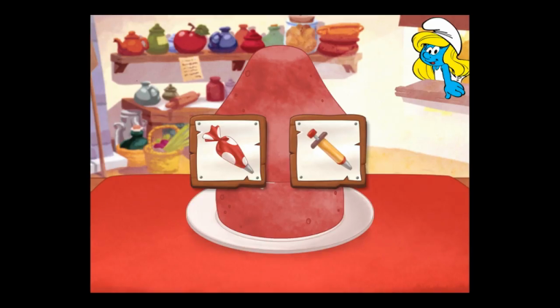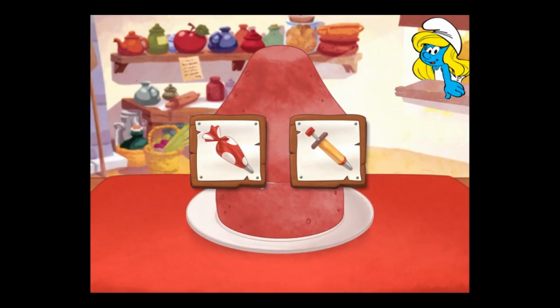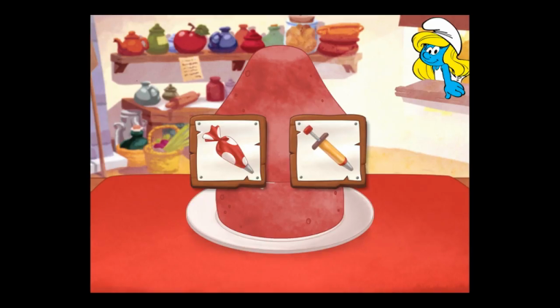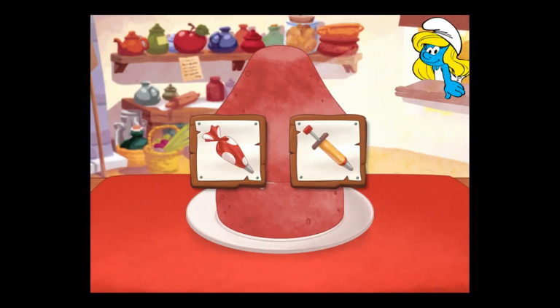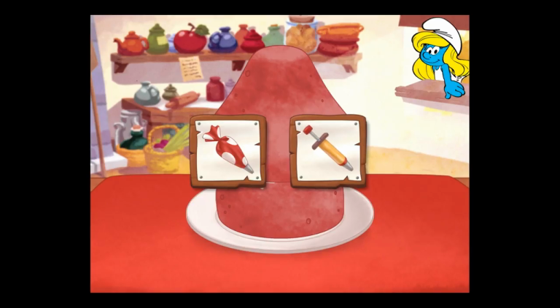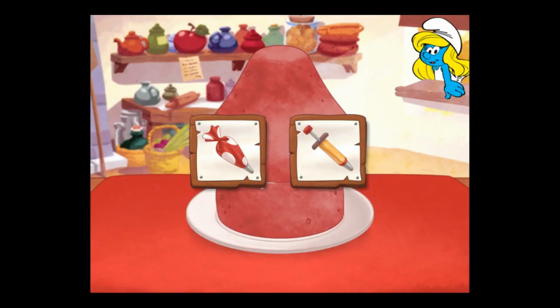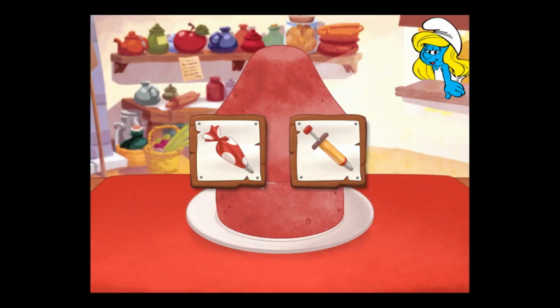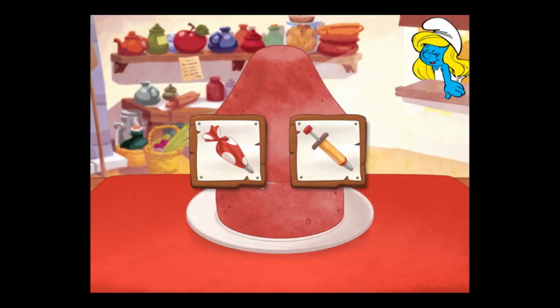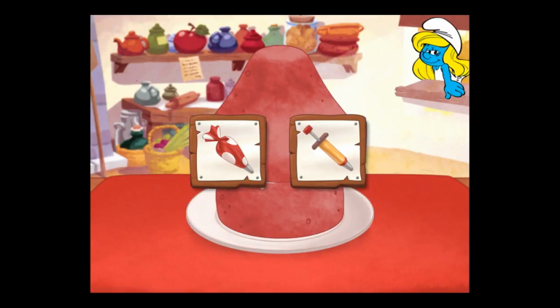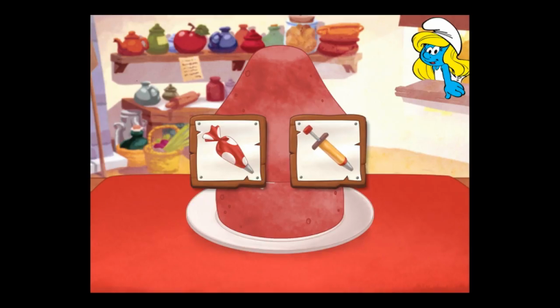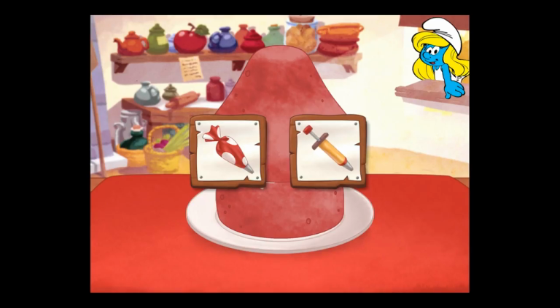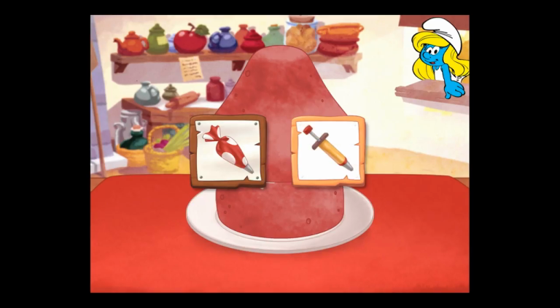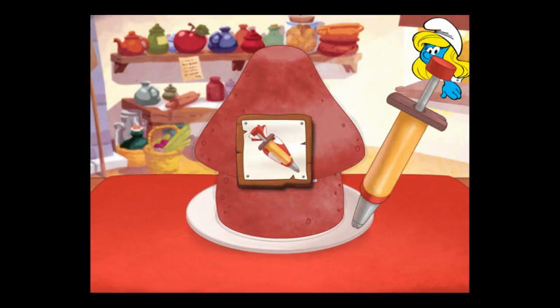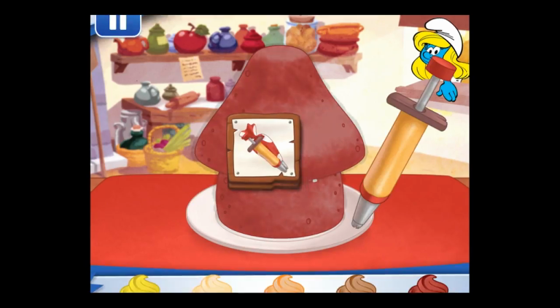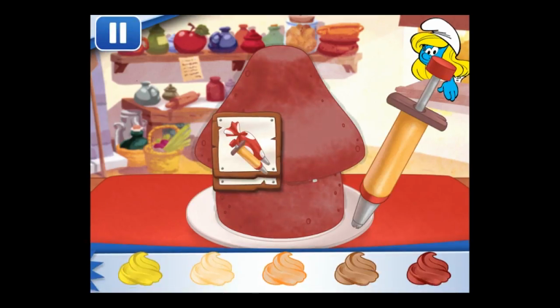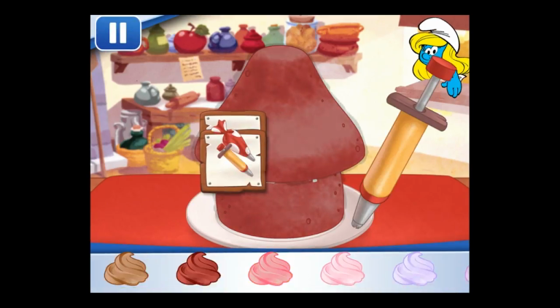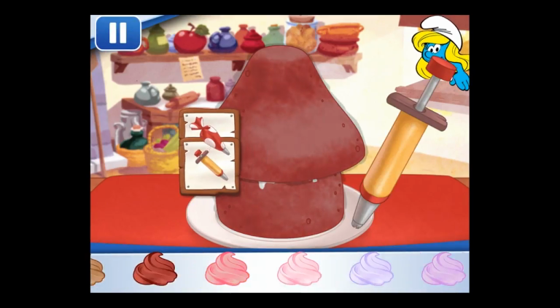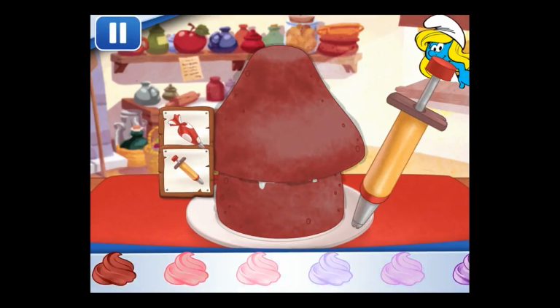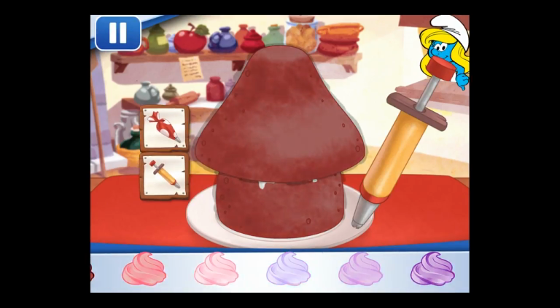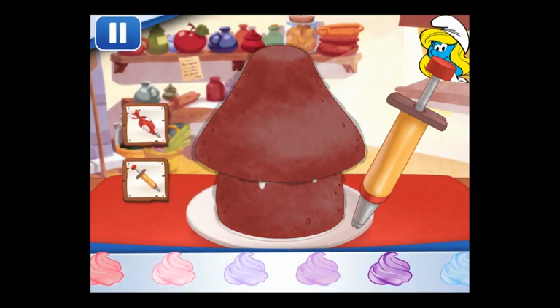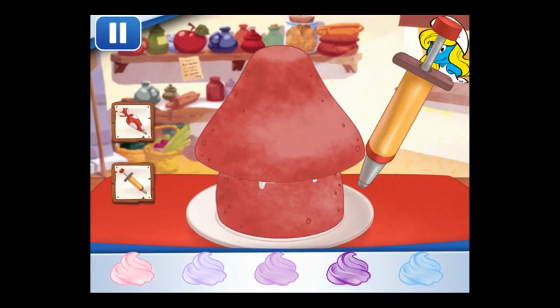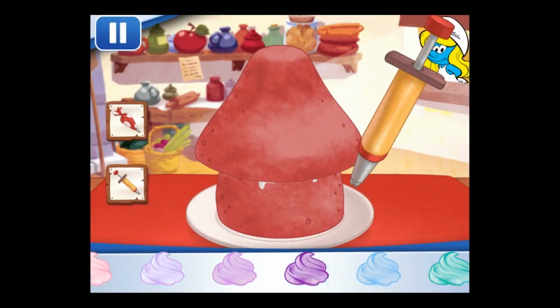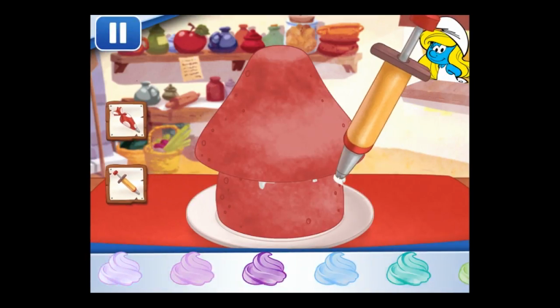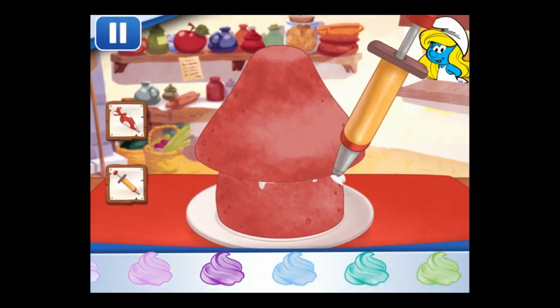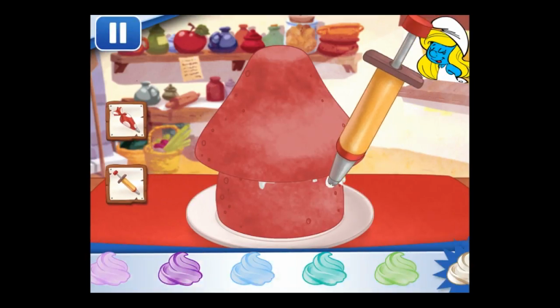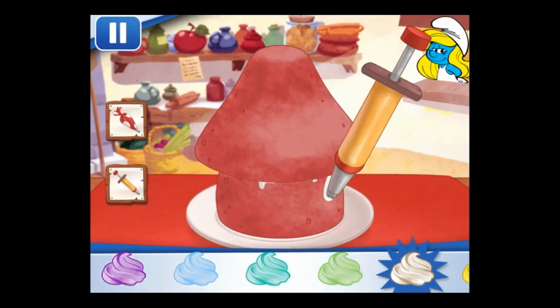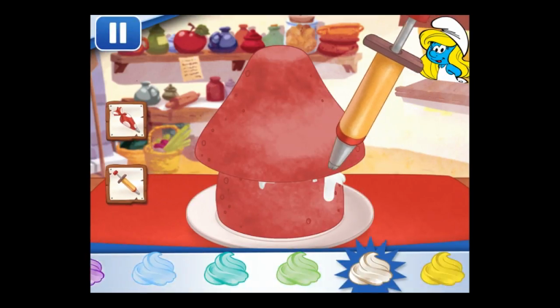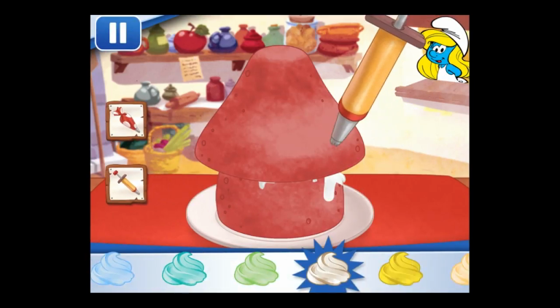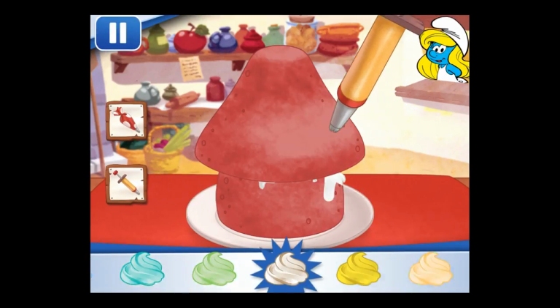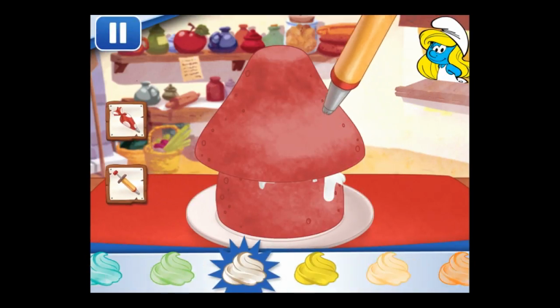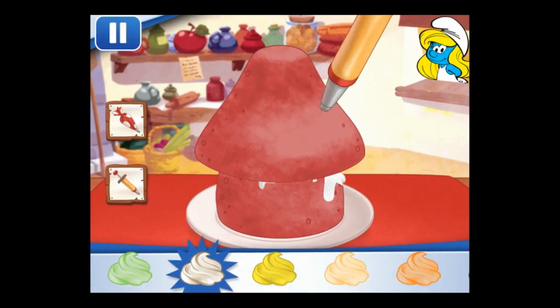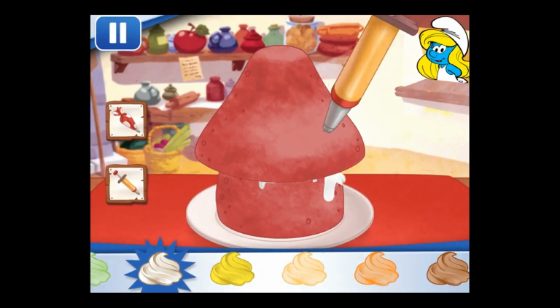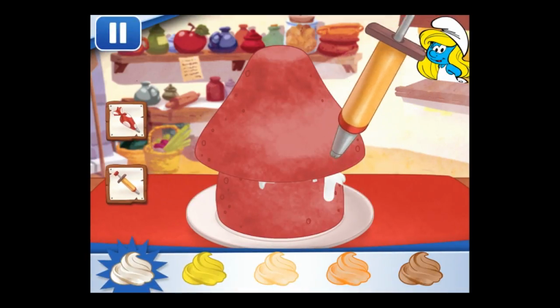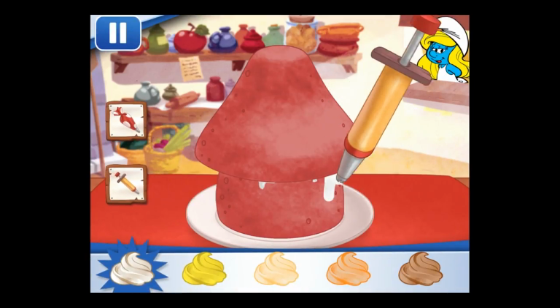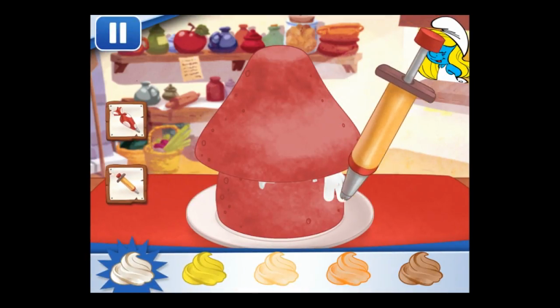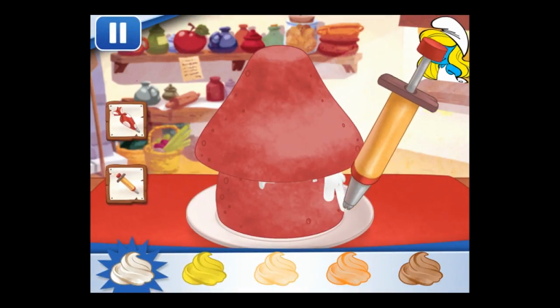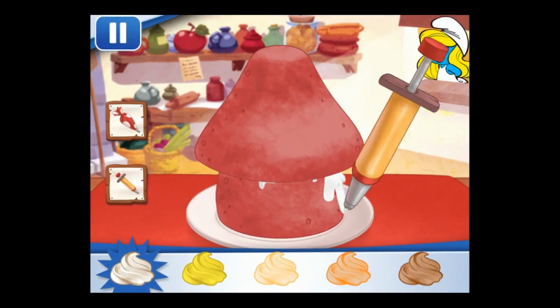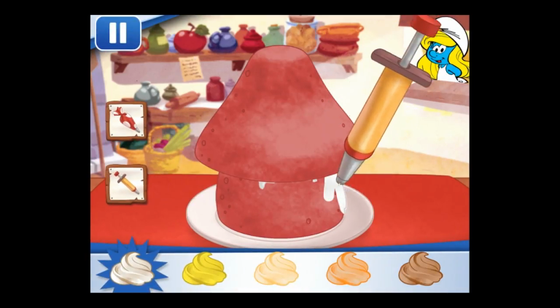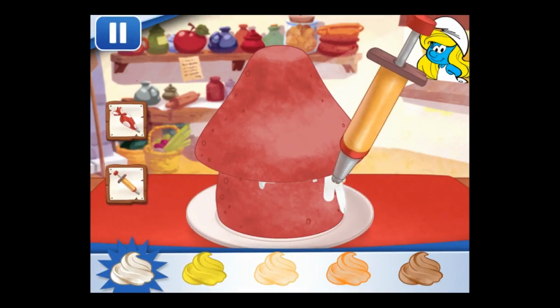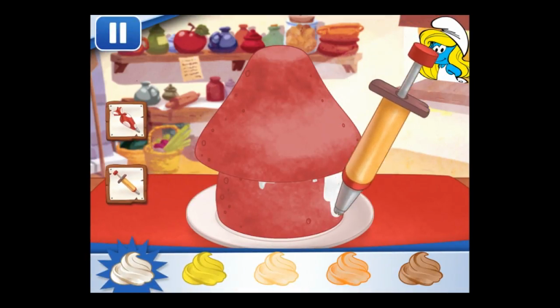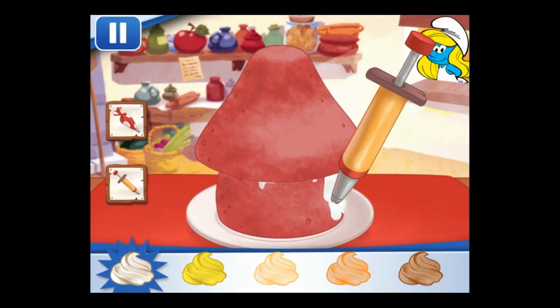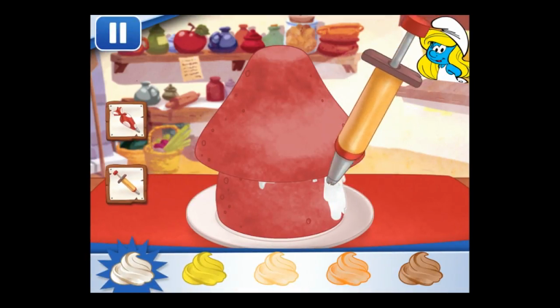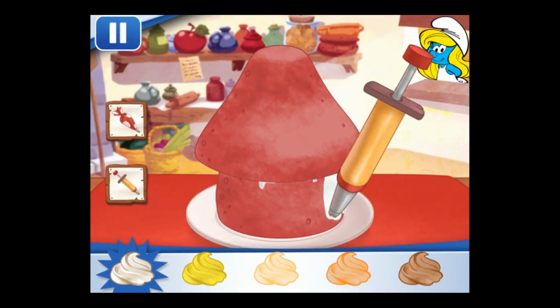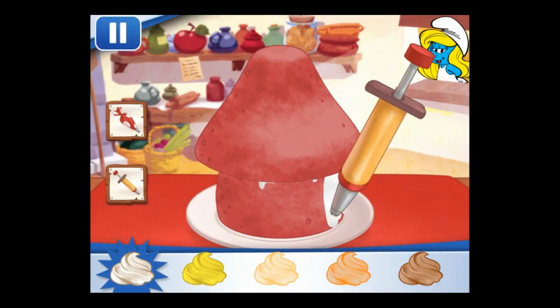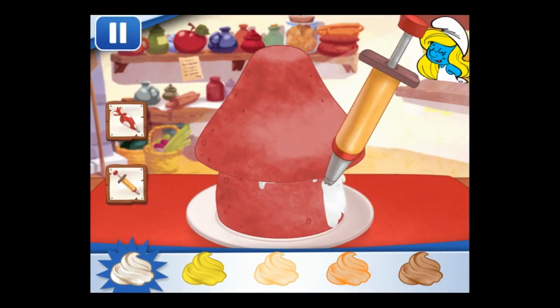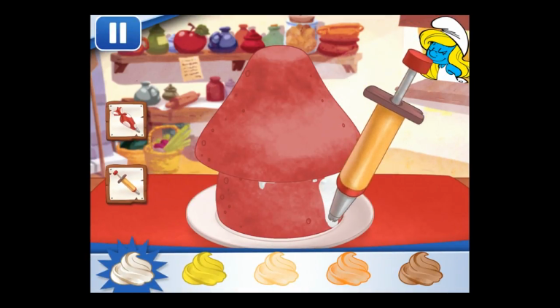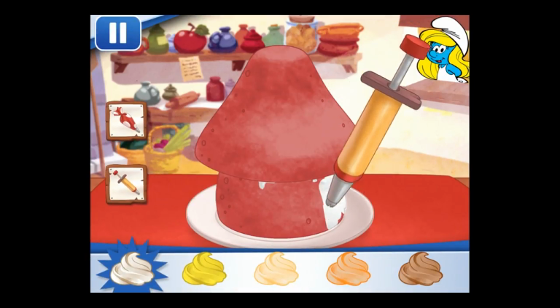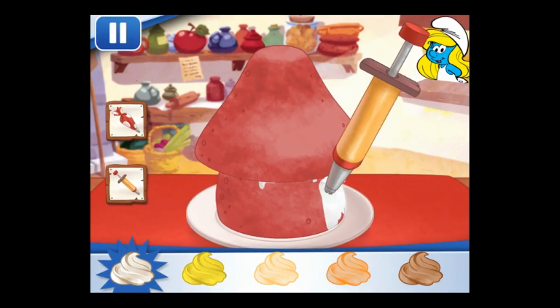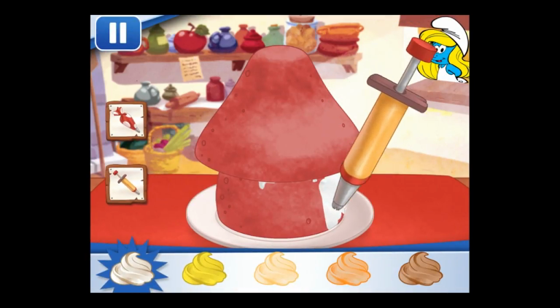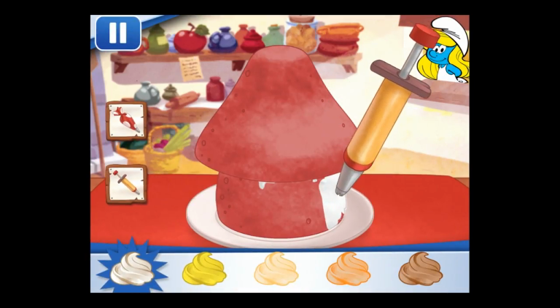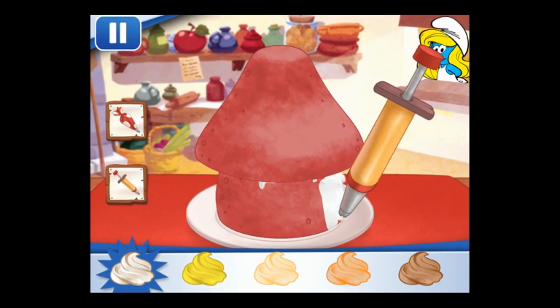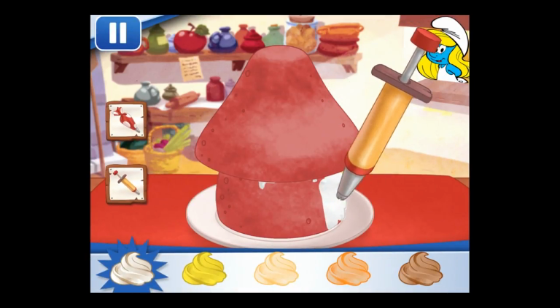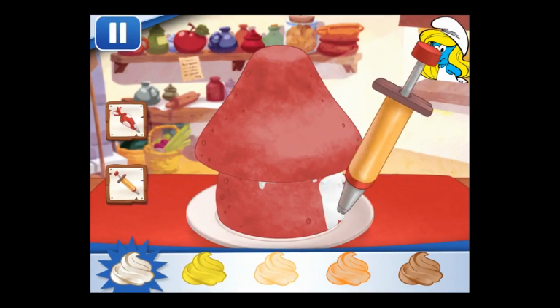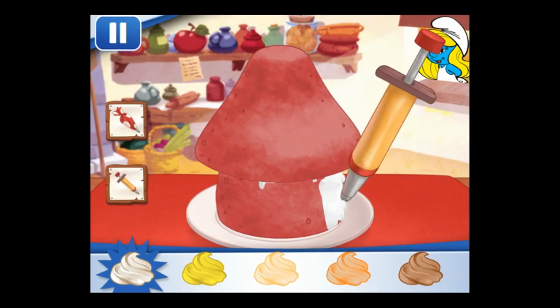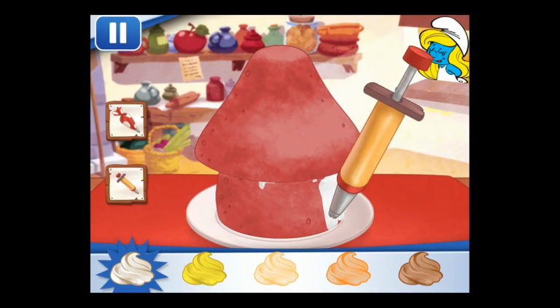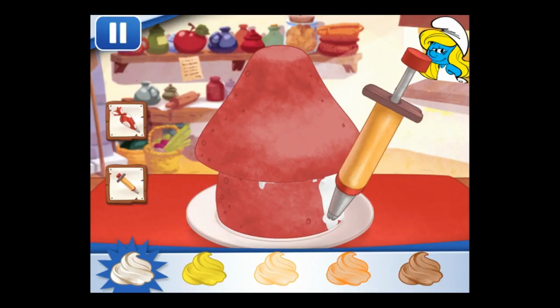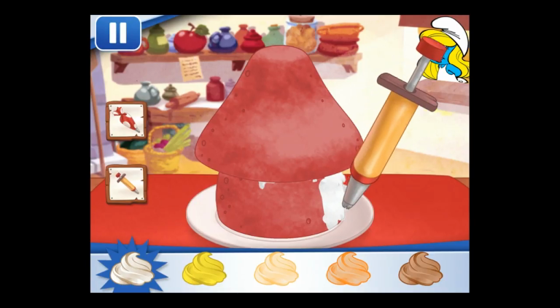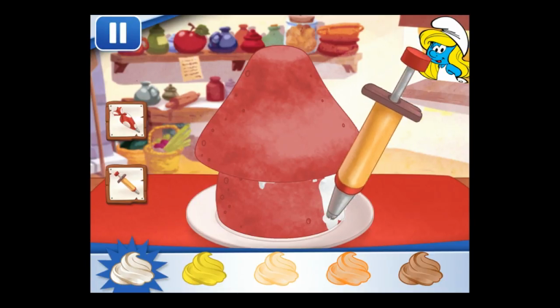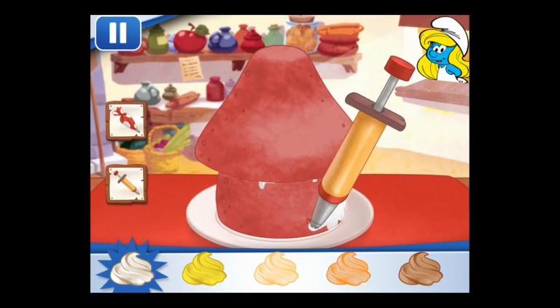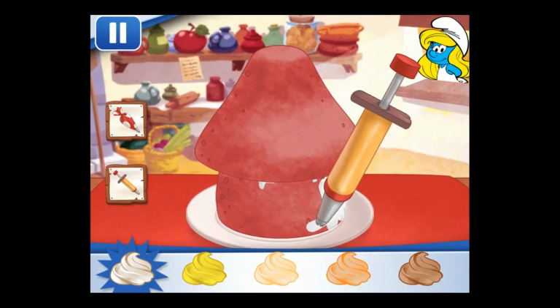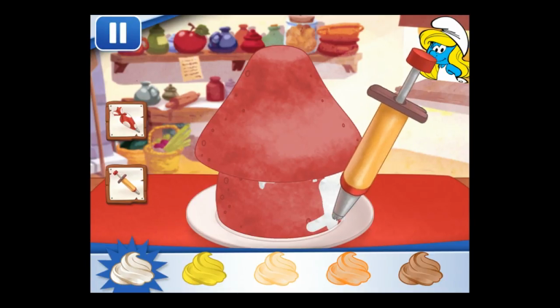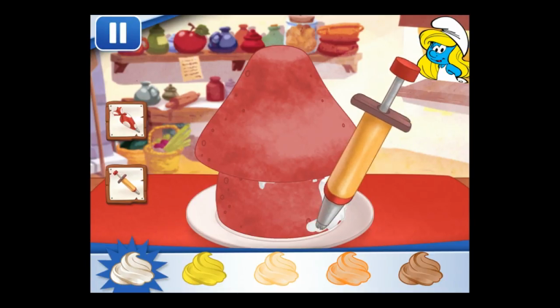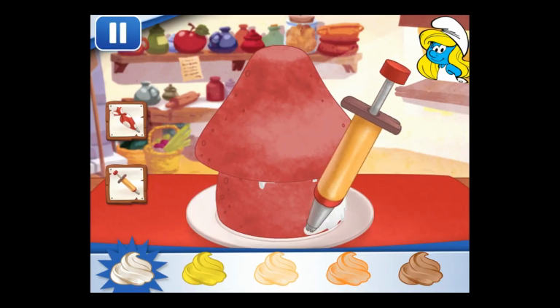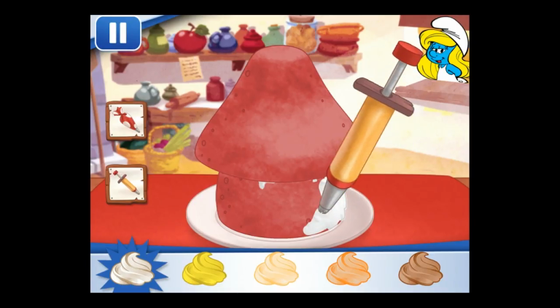Swipe down with your finger. You can be more precise with the icing pen. Time to color your Smurf house — choose your favorite colors.